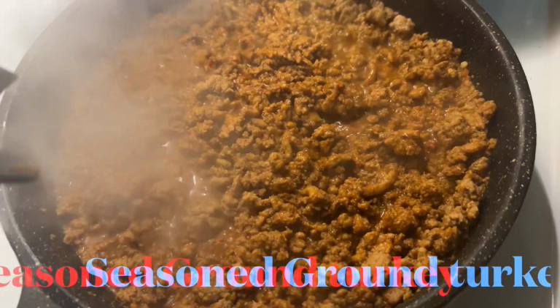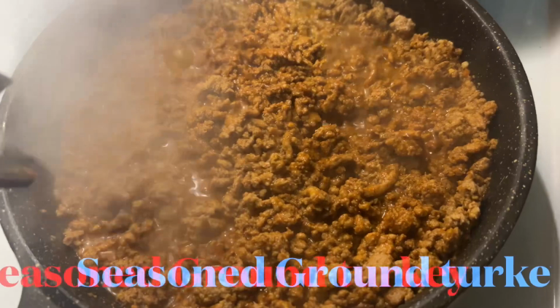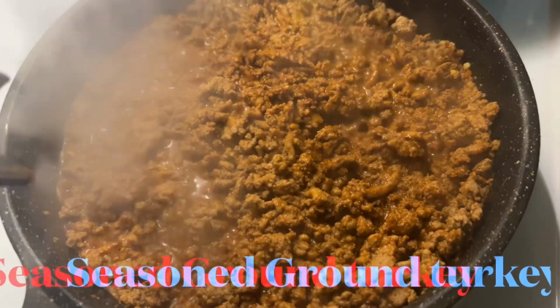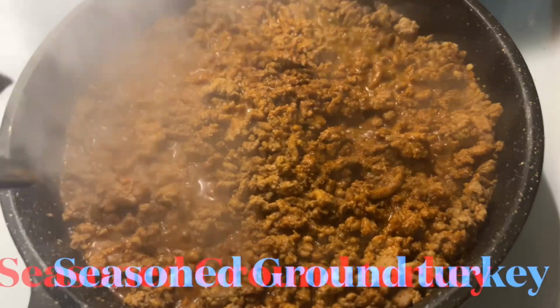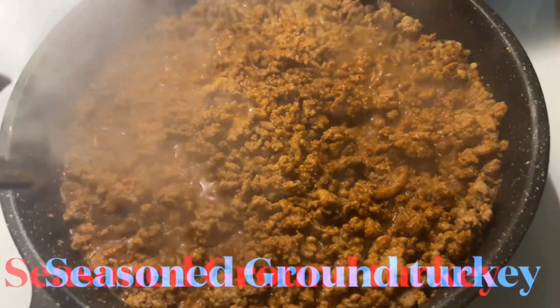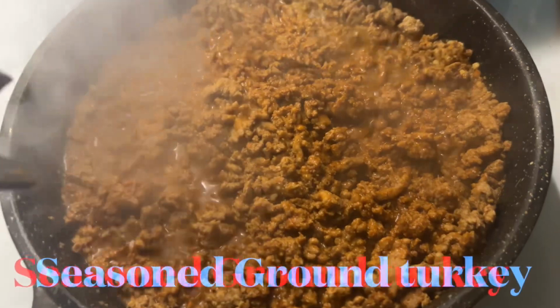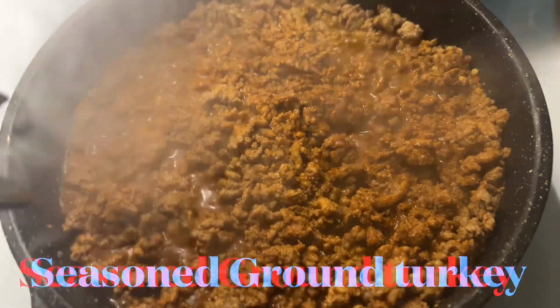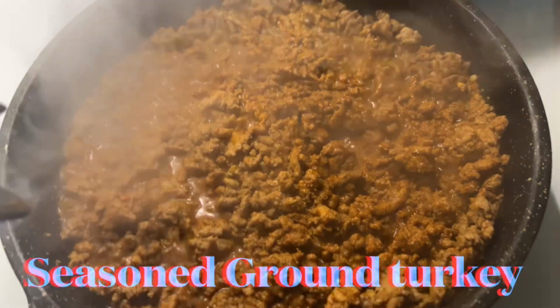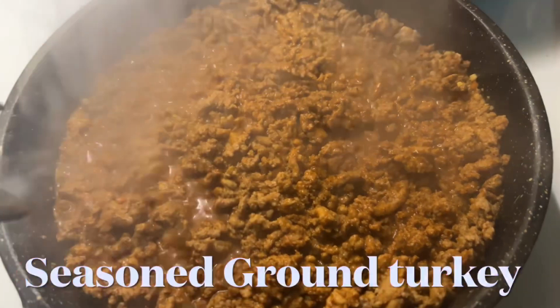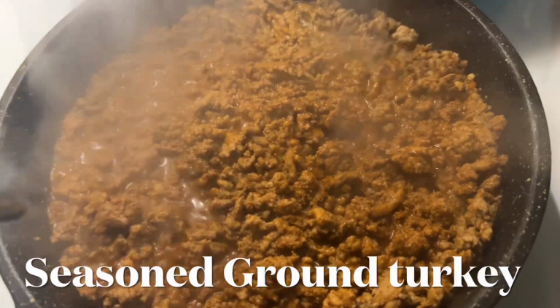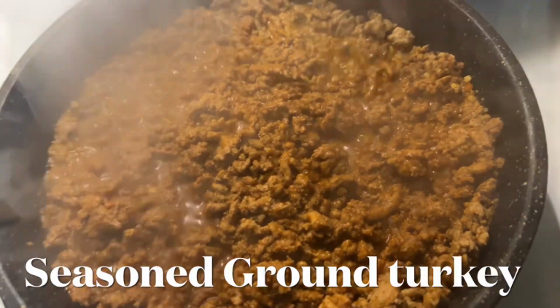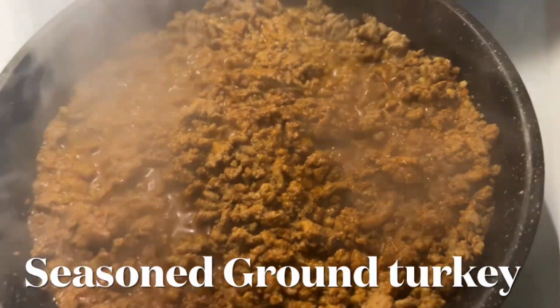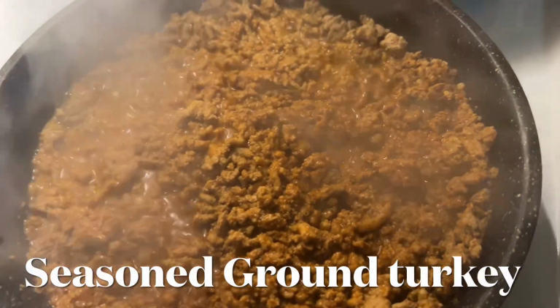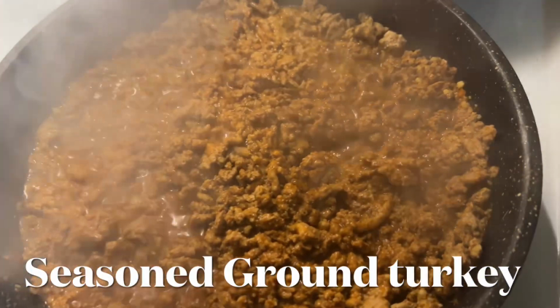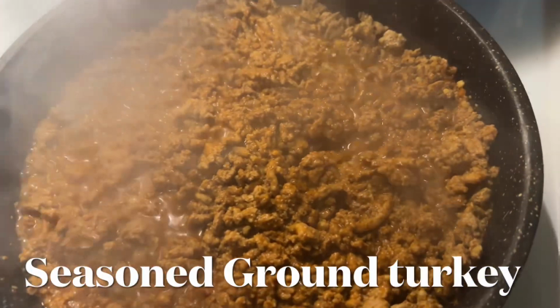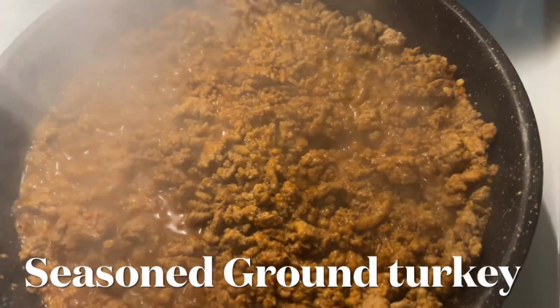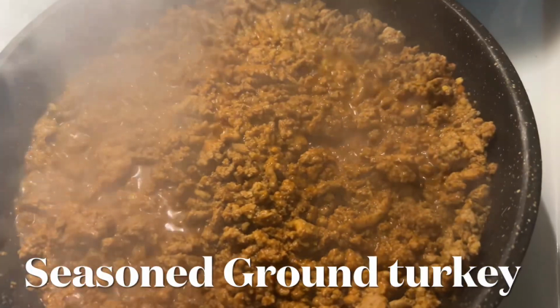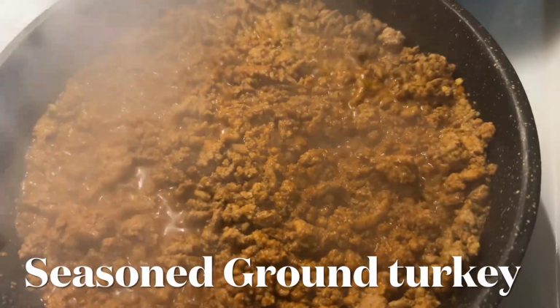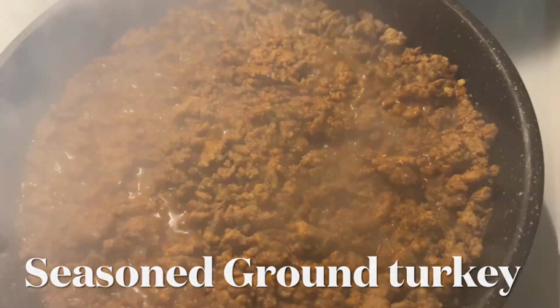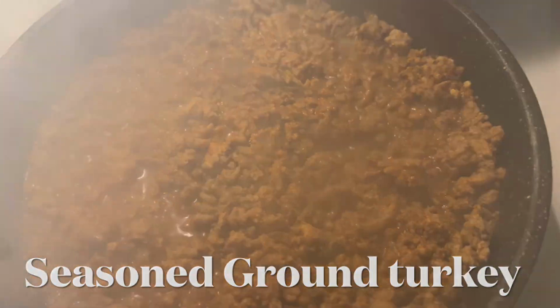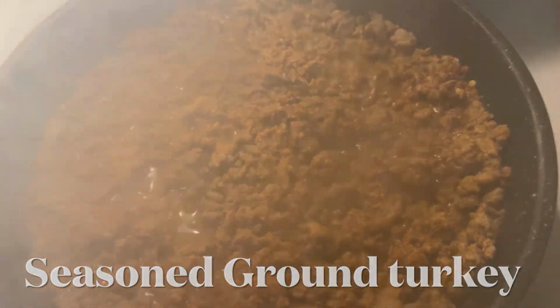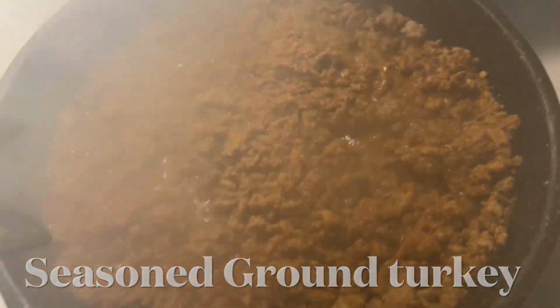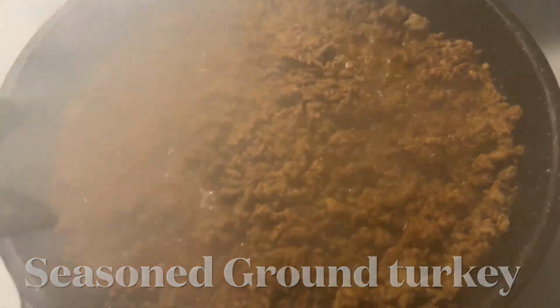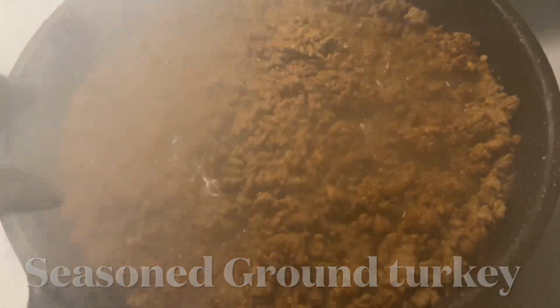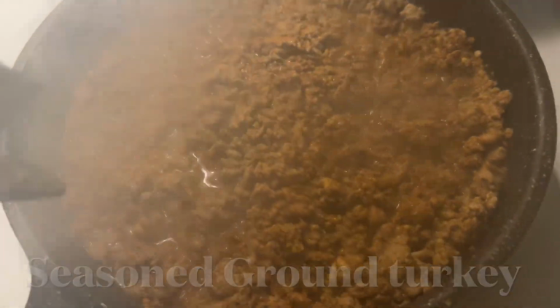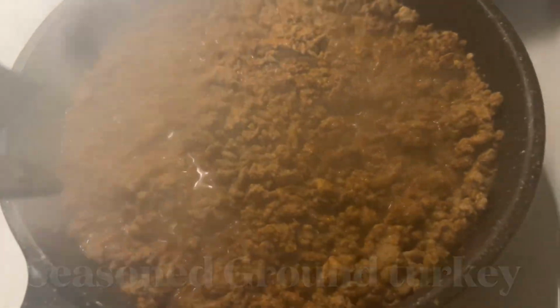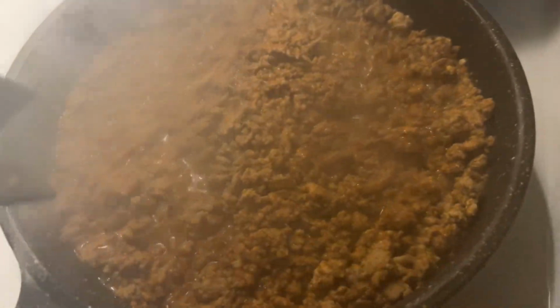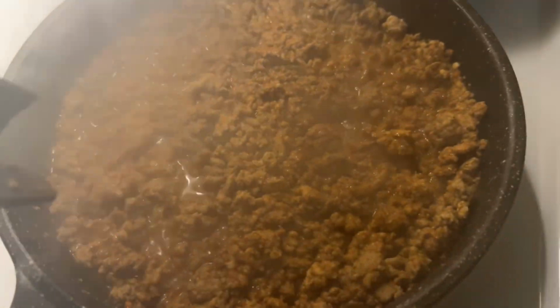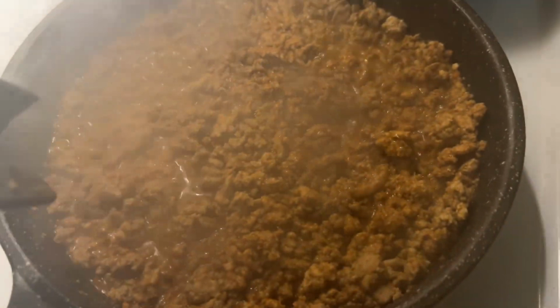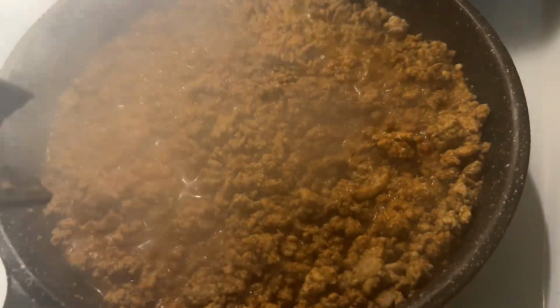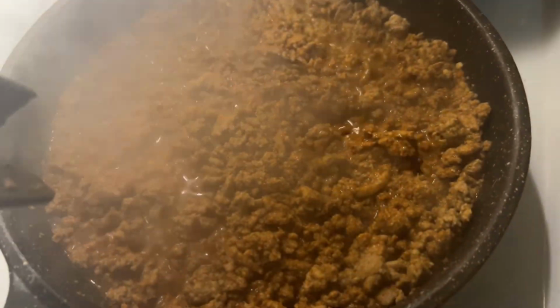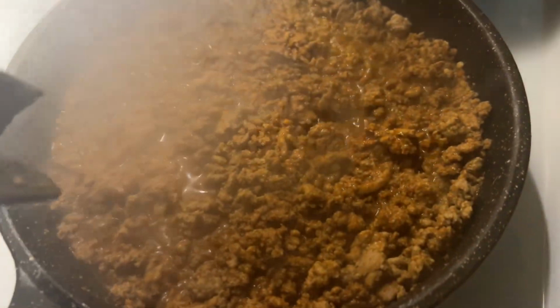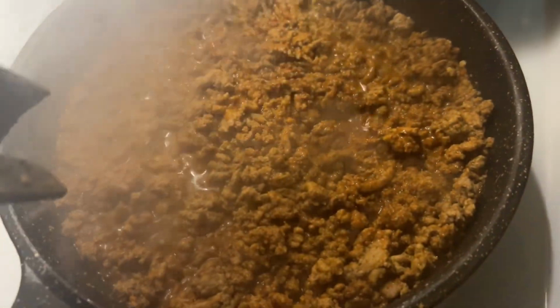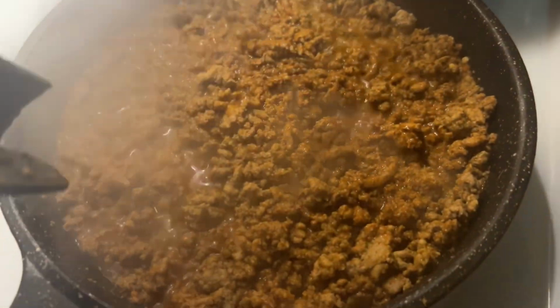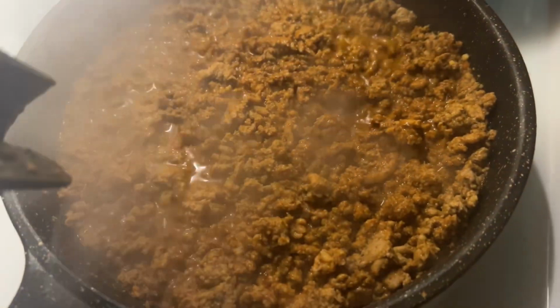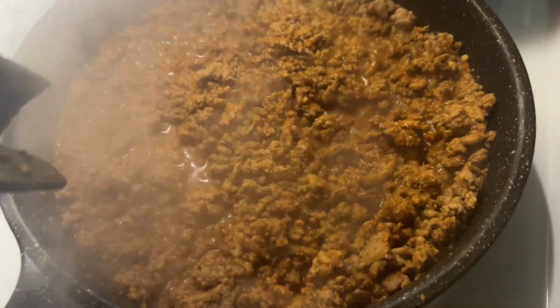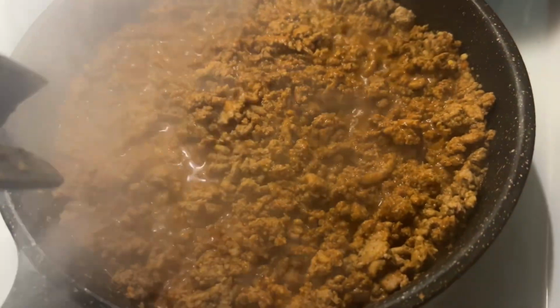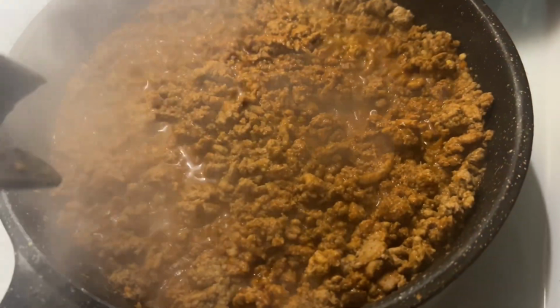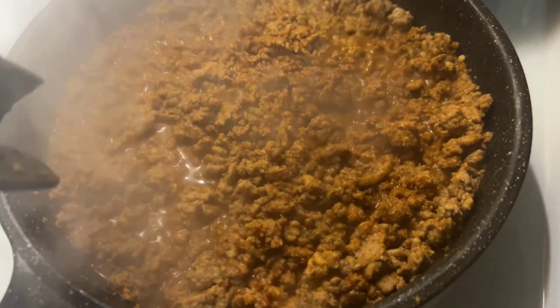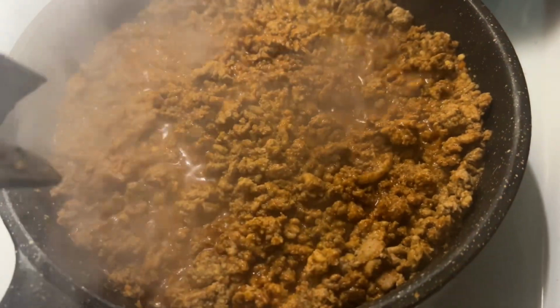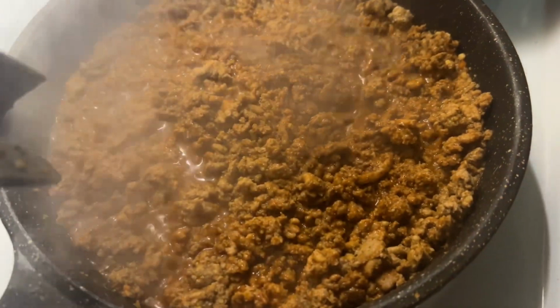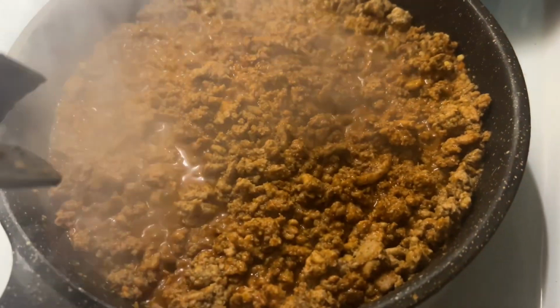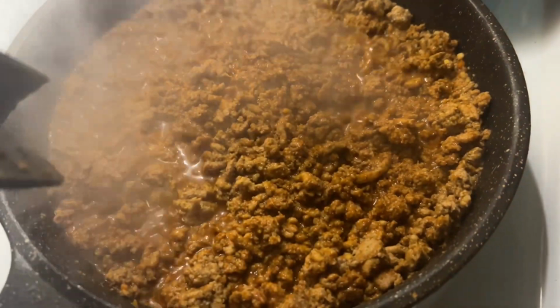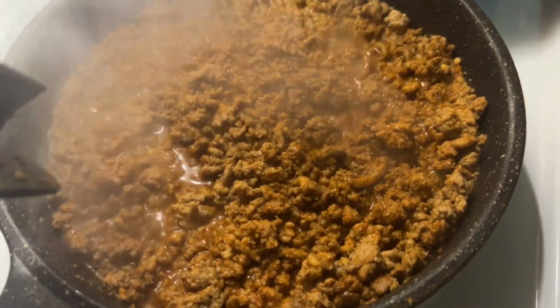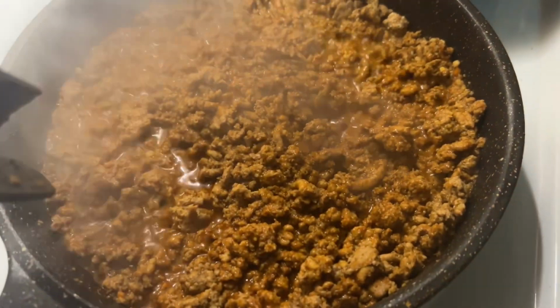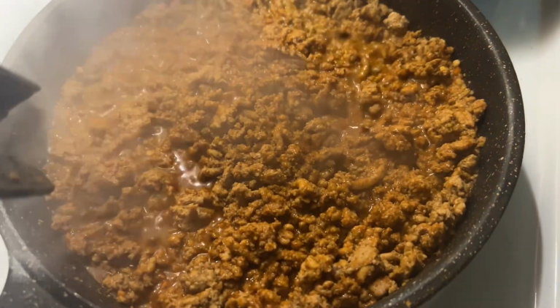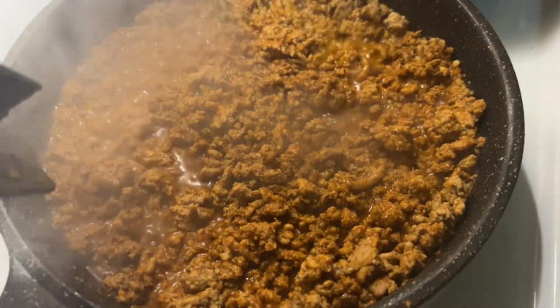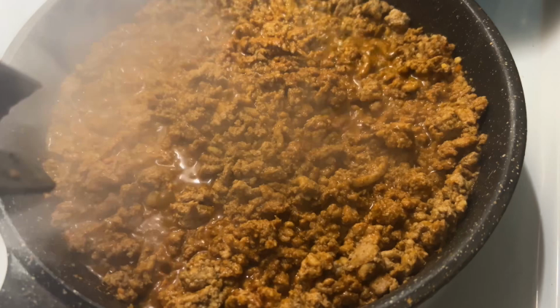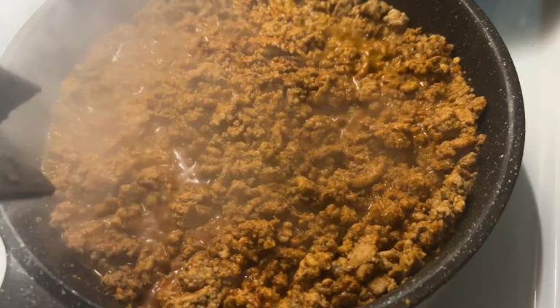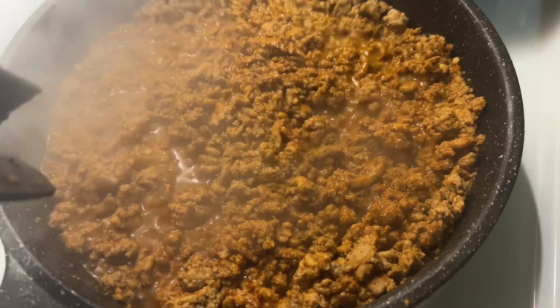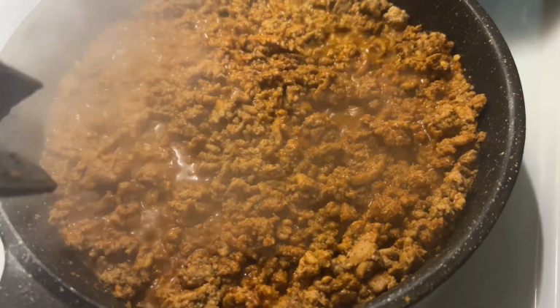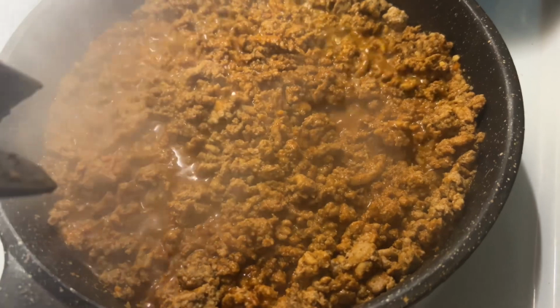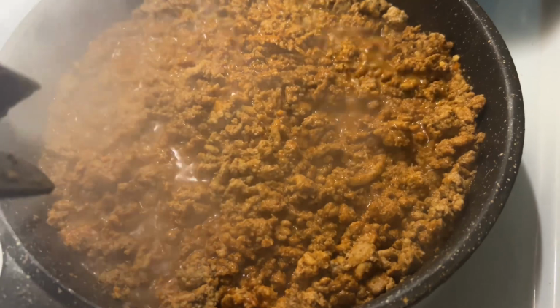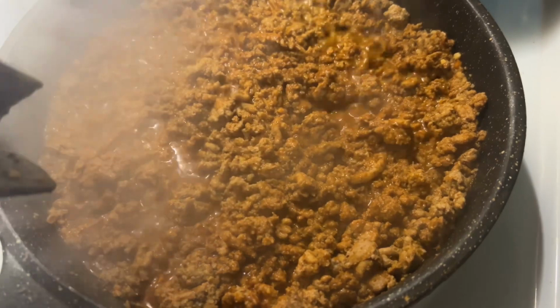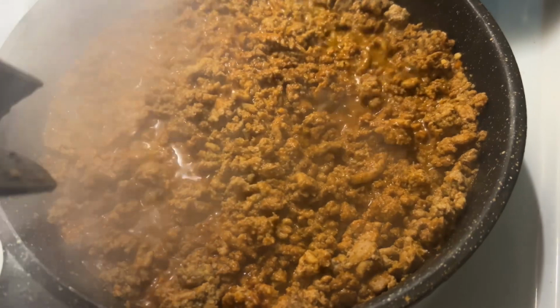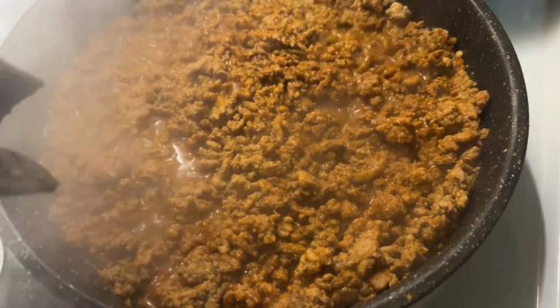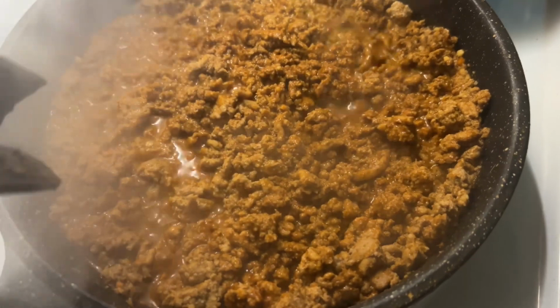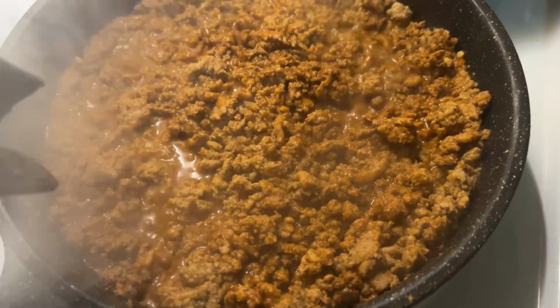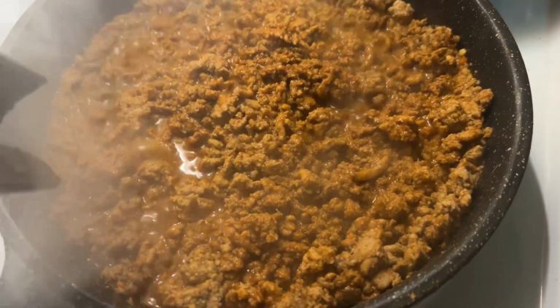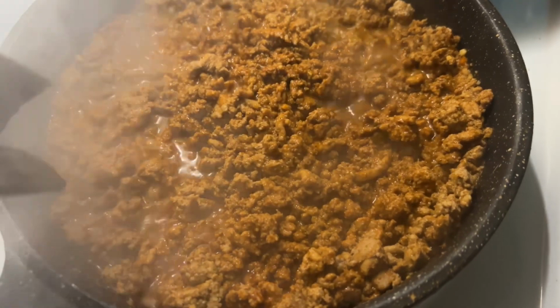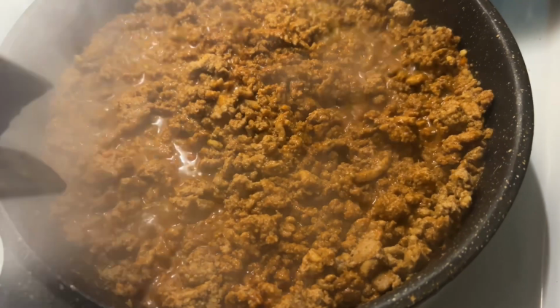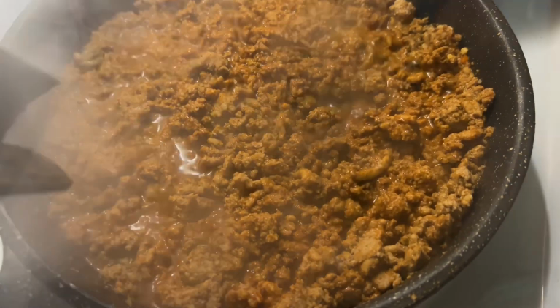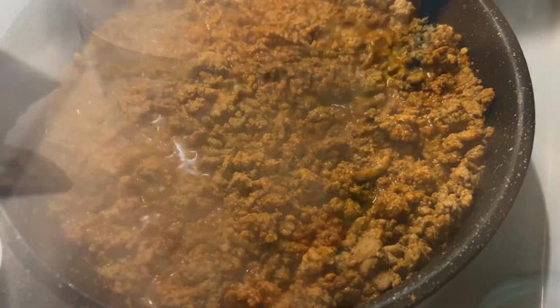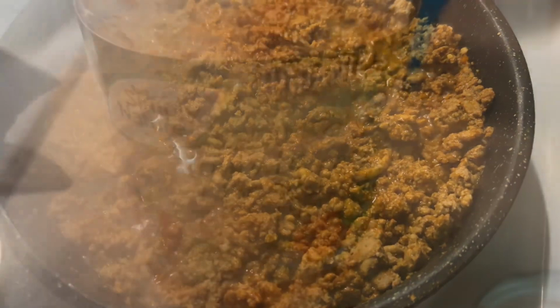Hey guys, I'm making homemade goulash. This is the beginning process. I'm rounding up my ground turkey and I'll show you guys the next step.